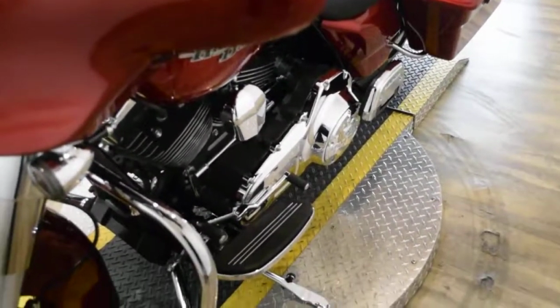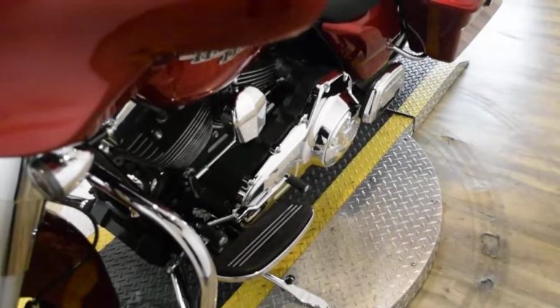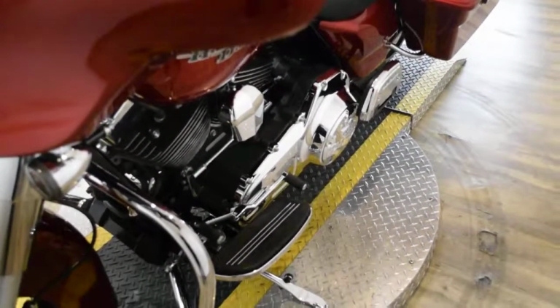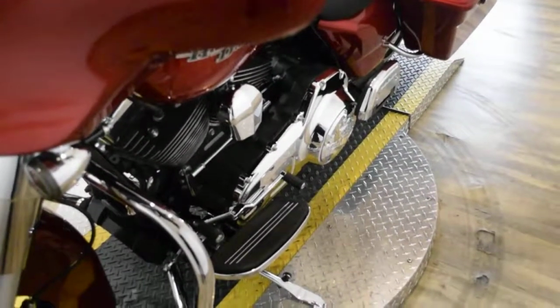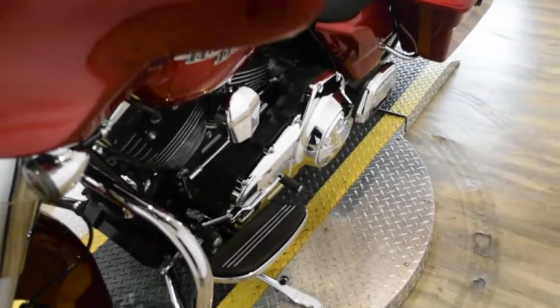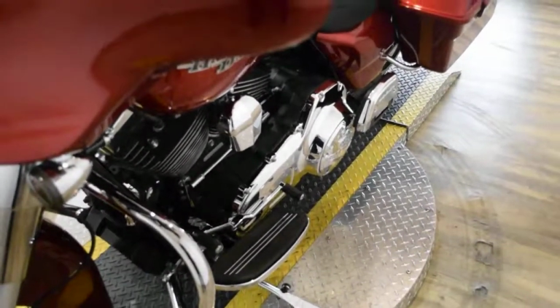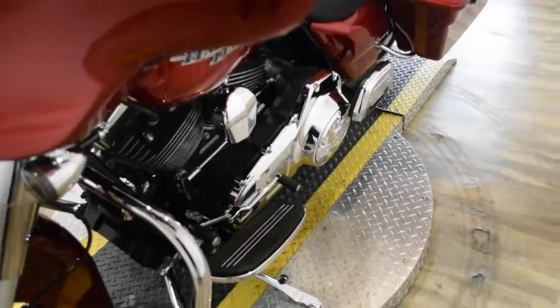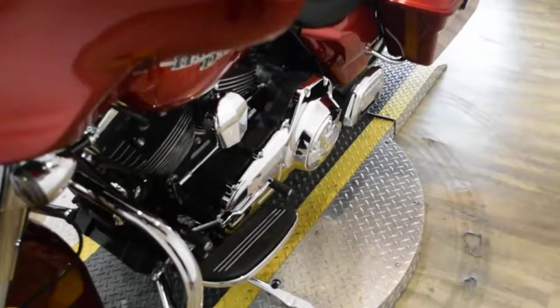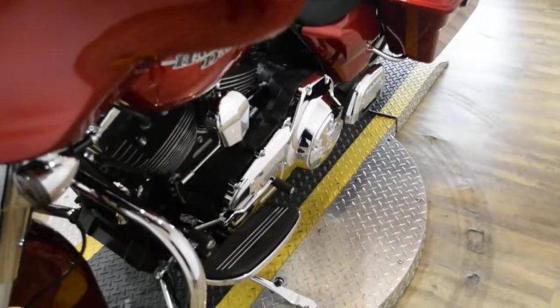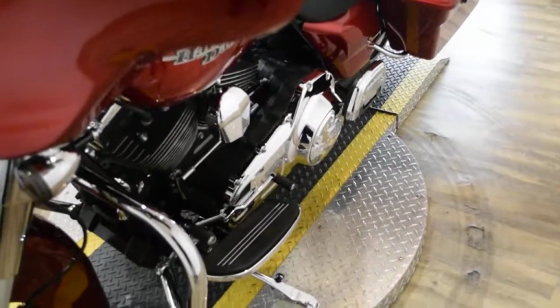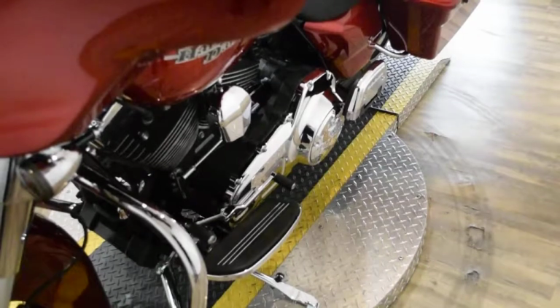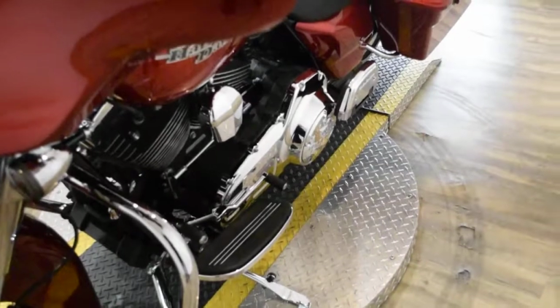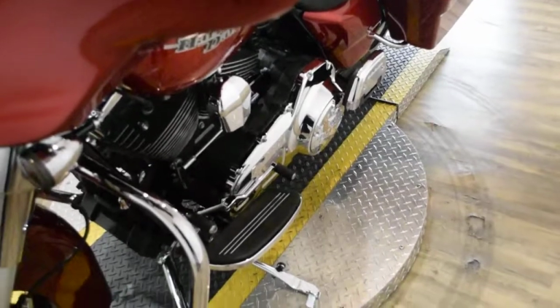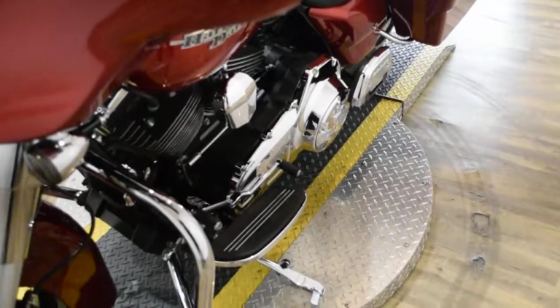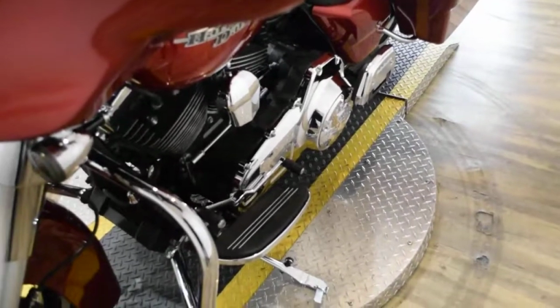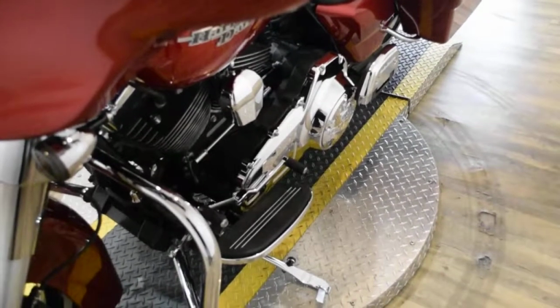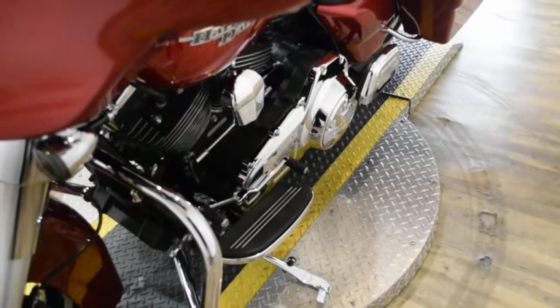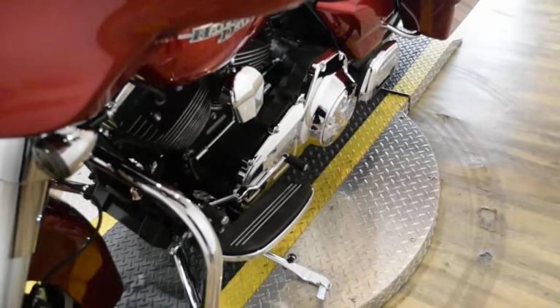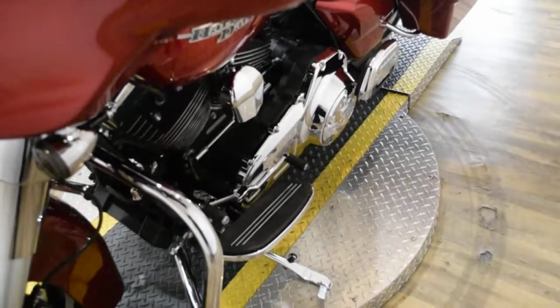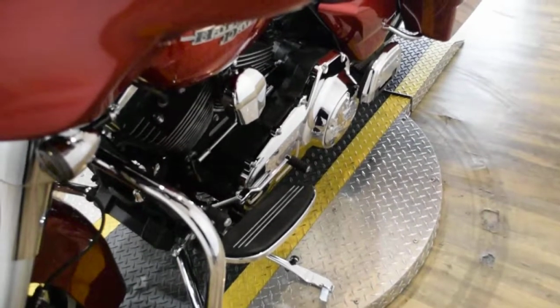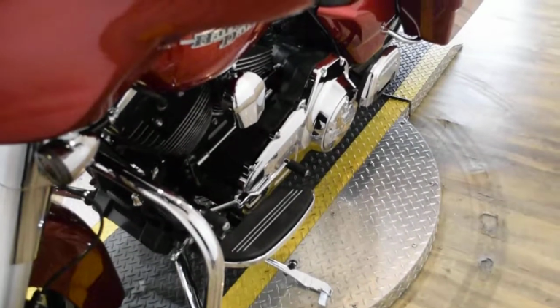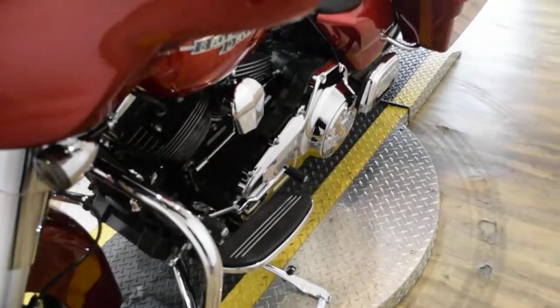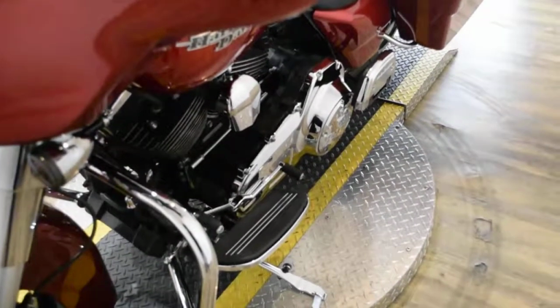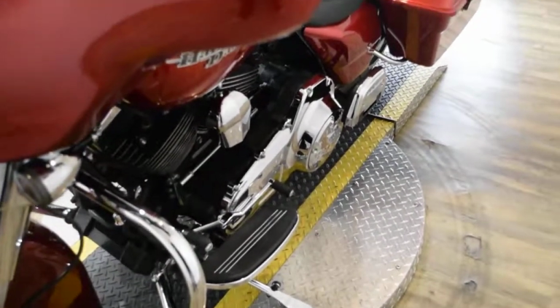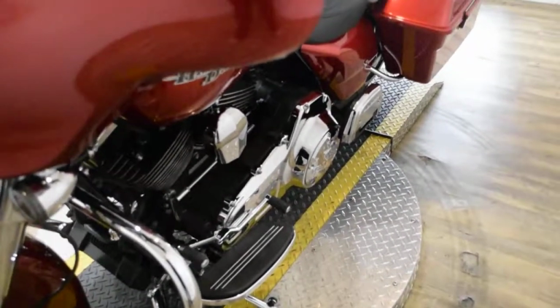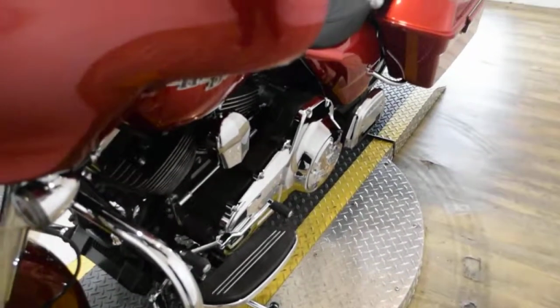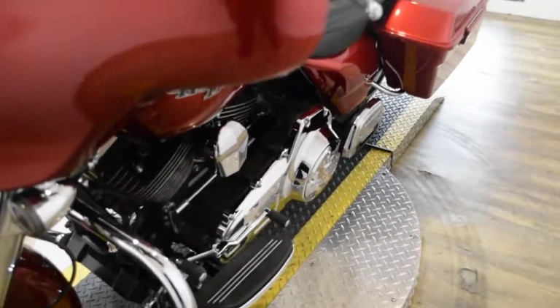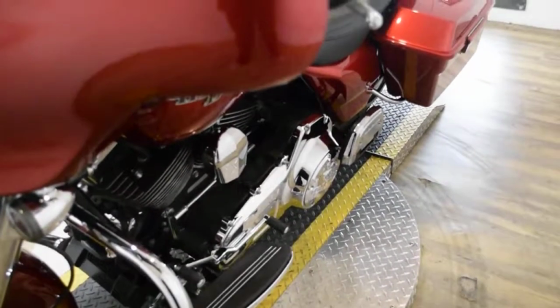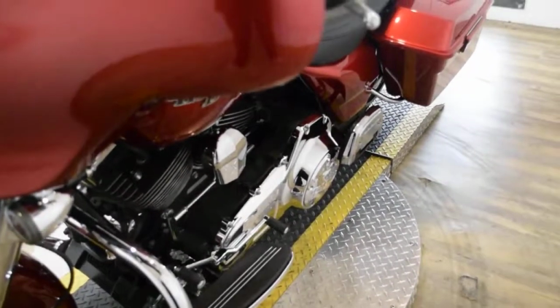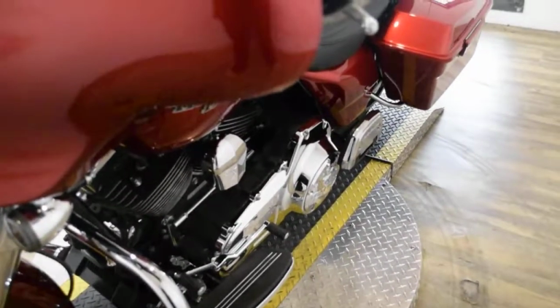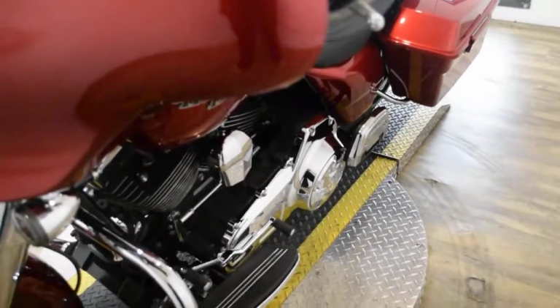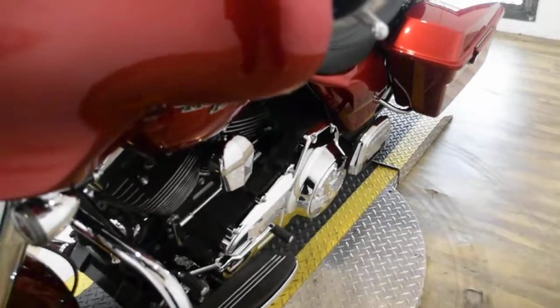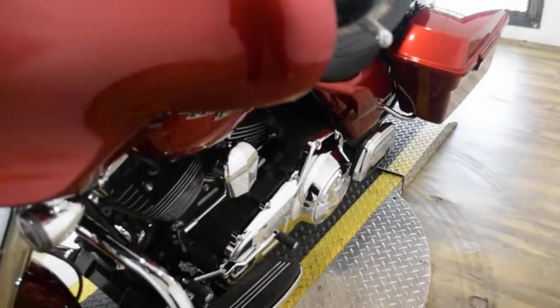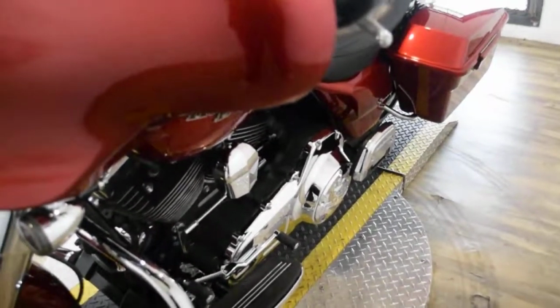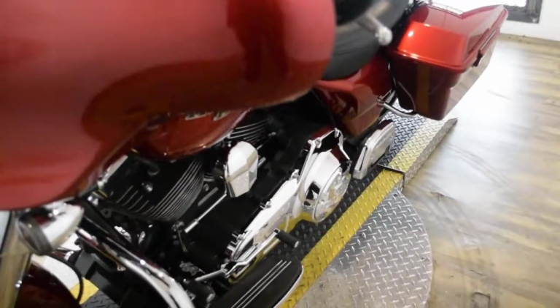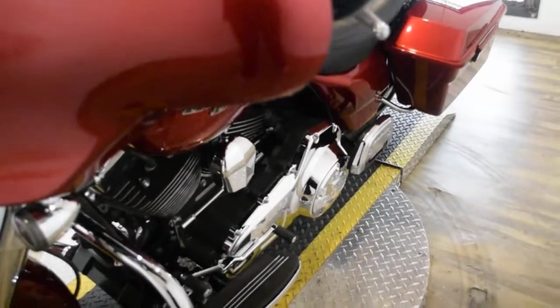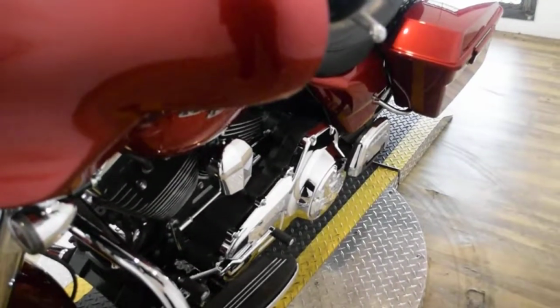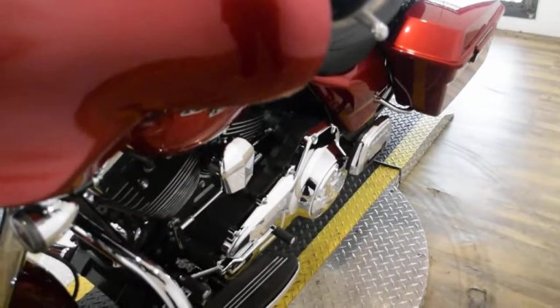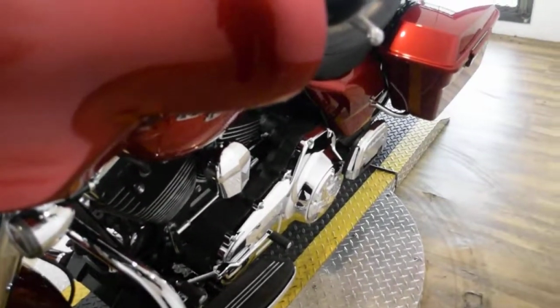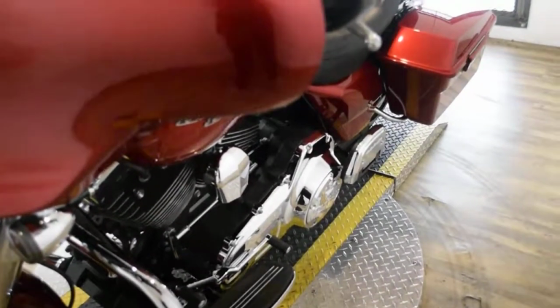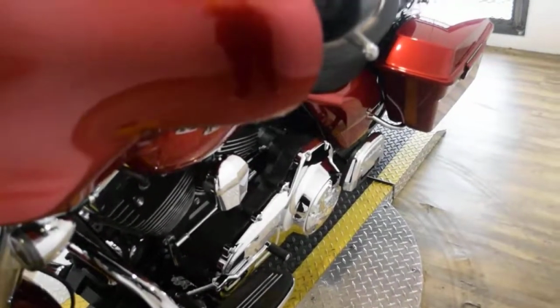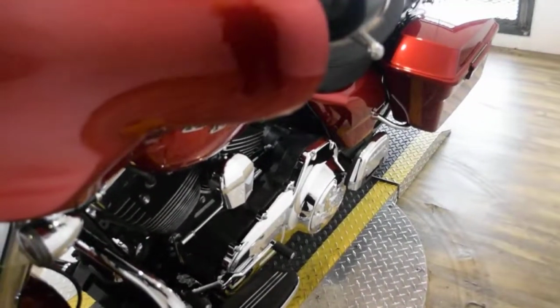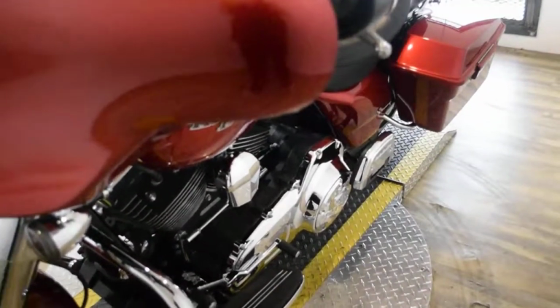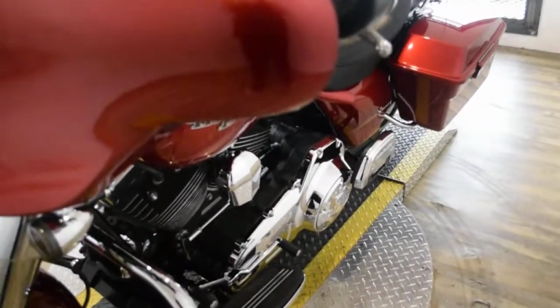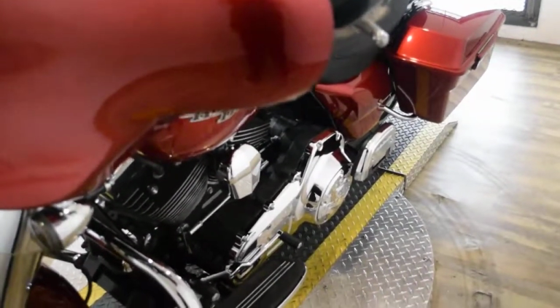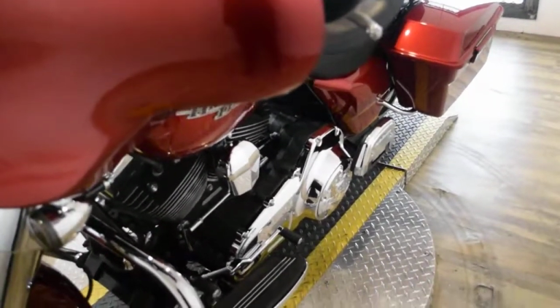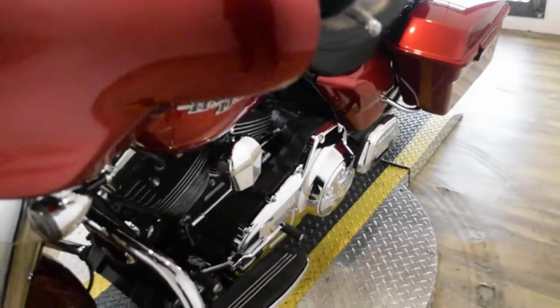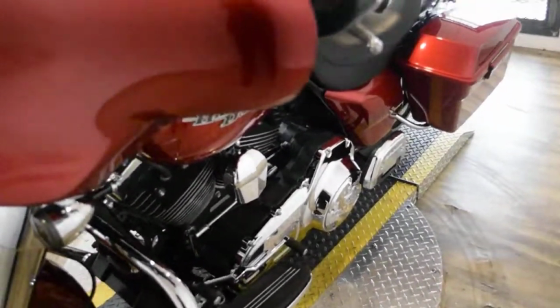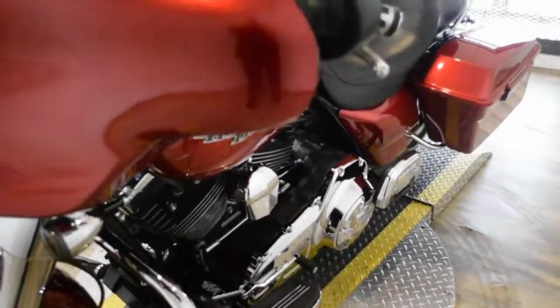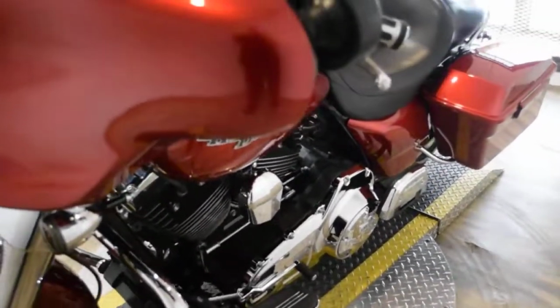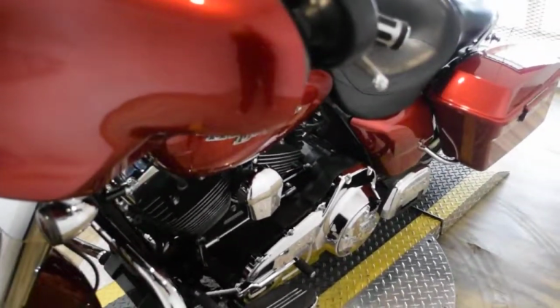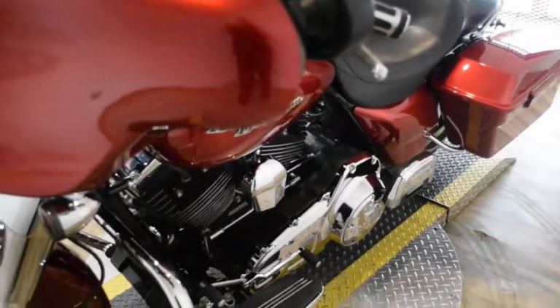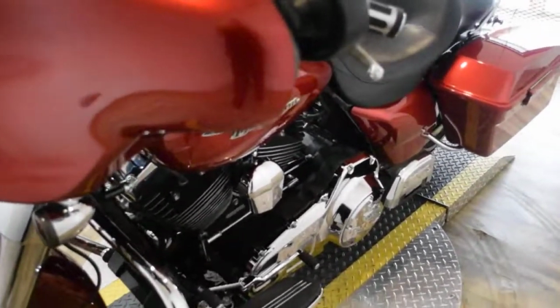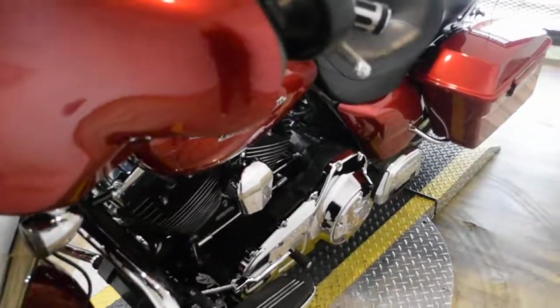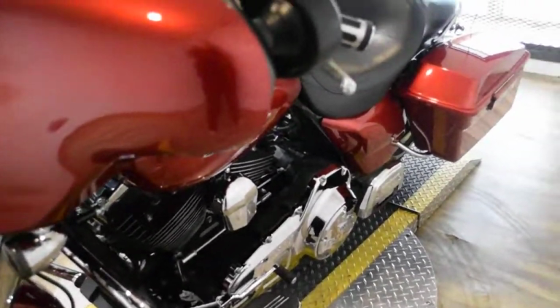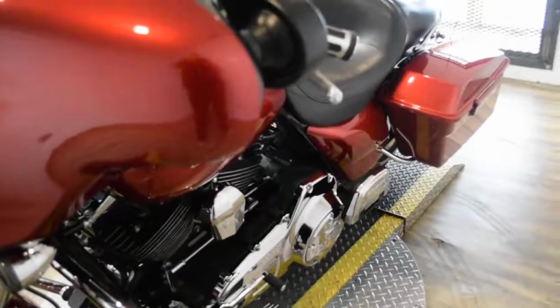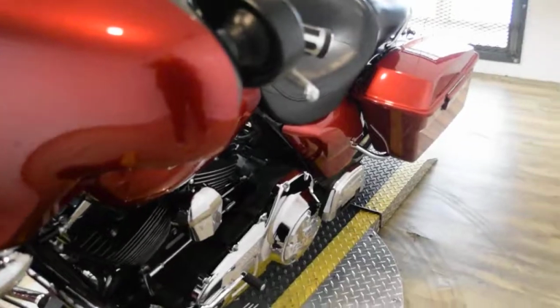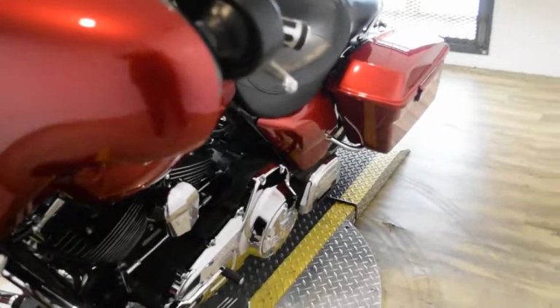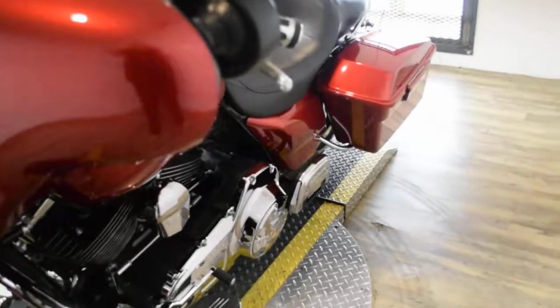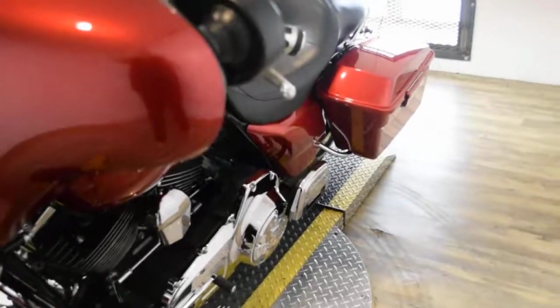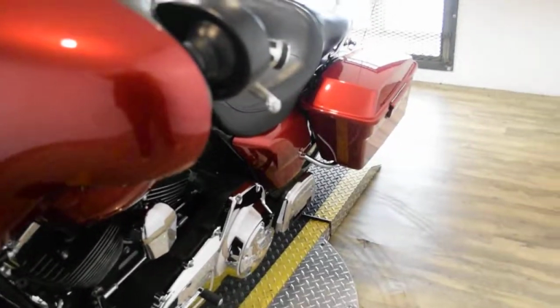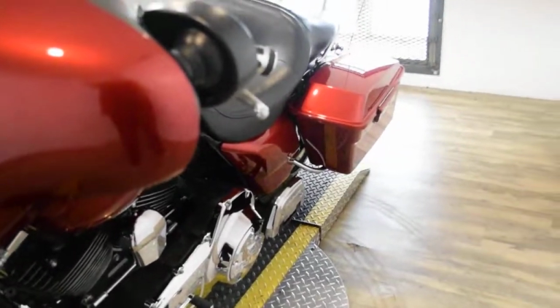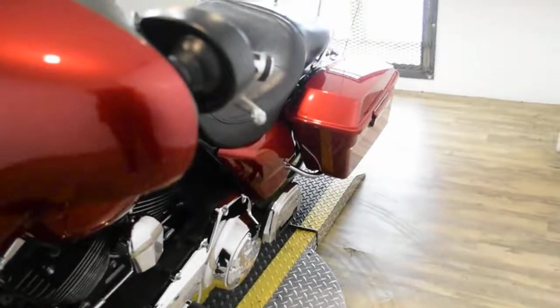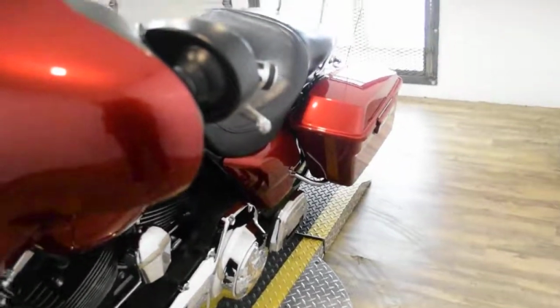This bike has been serviced and safety inspected and is ready for the road. It has 14,695 miles on it.